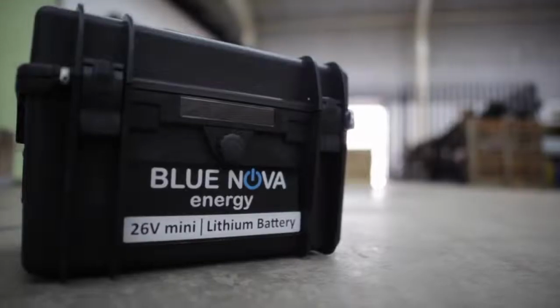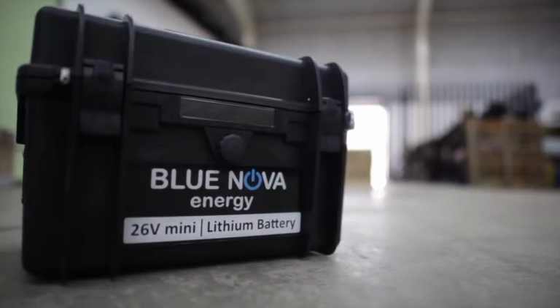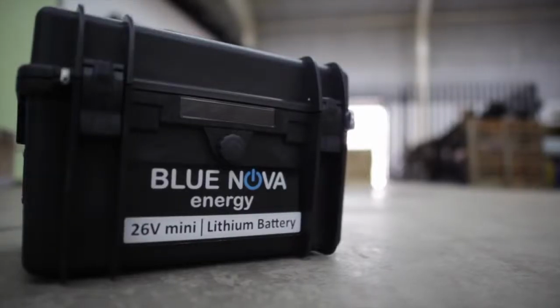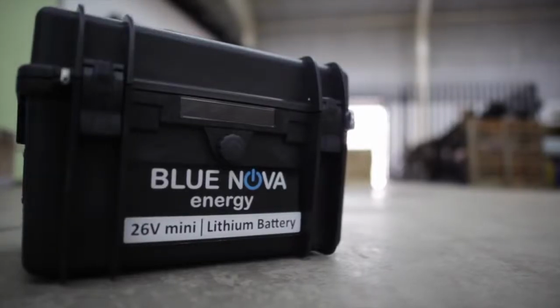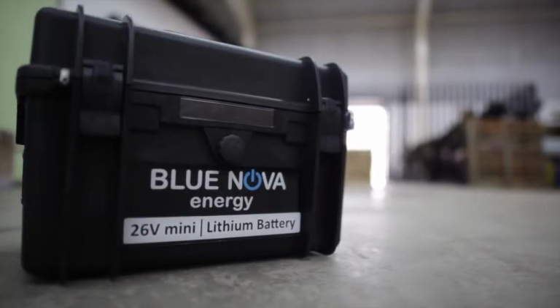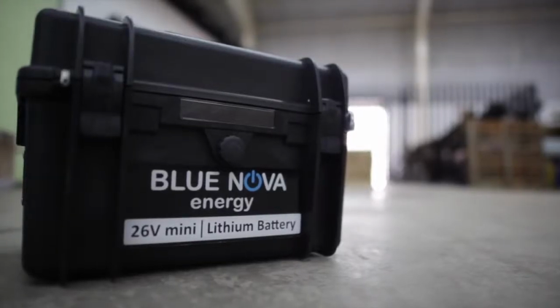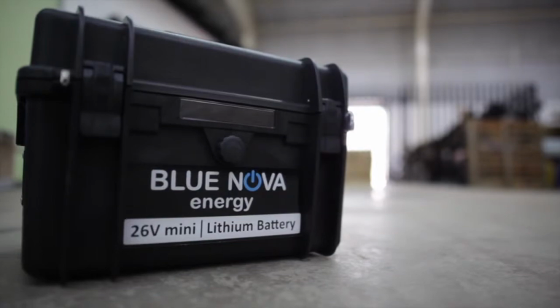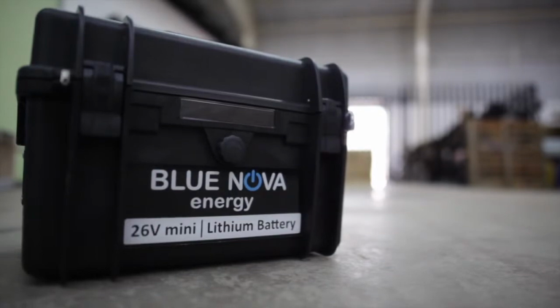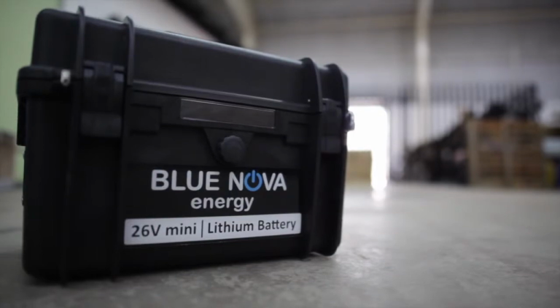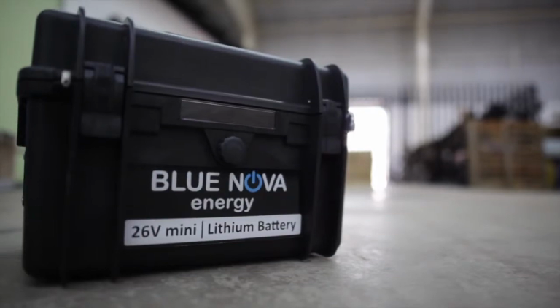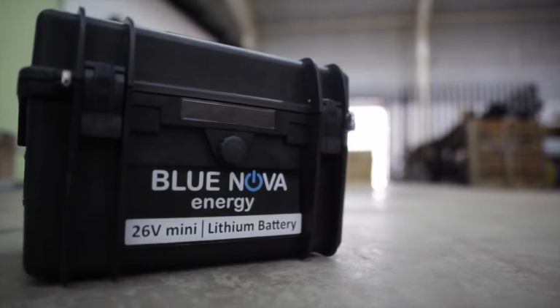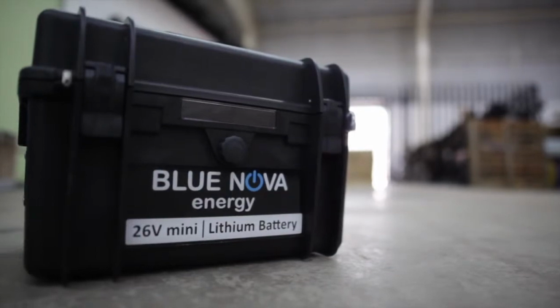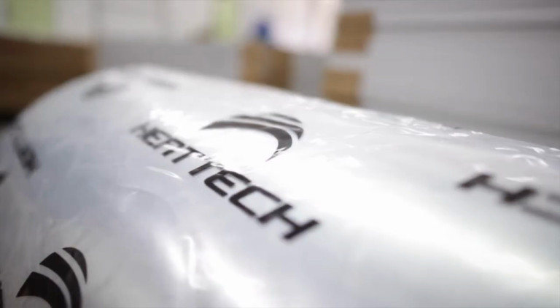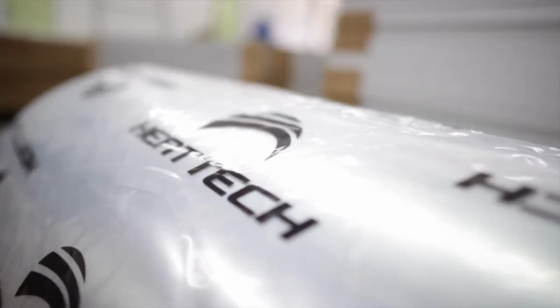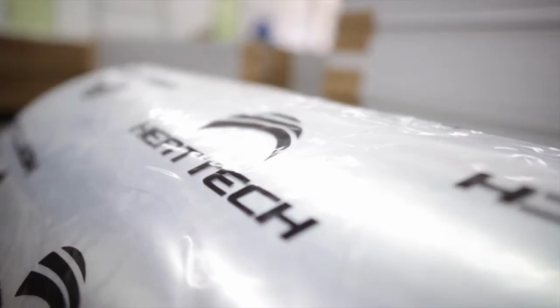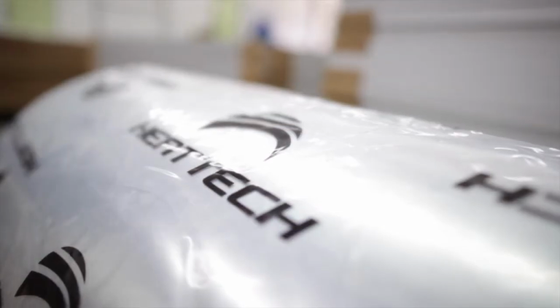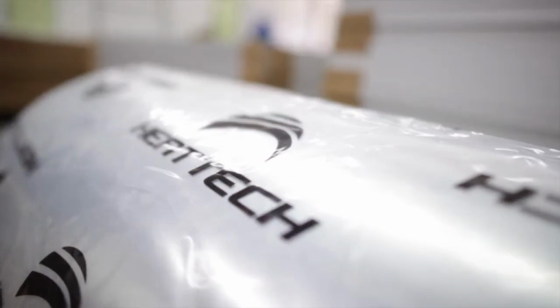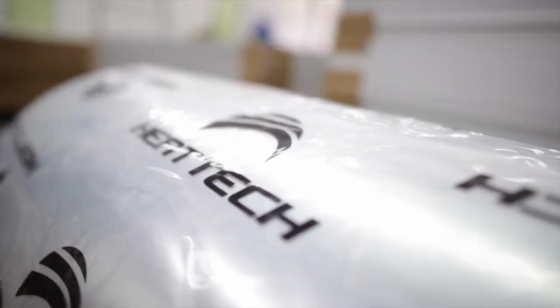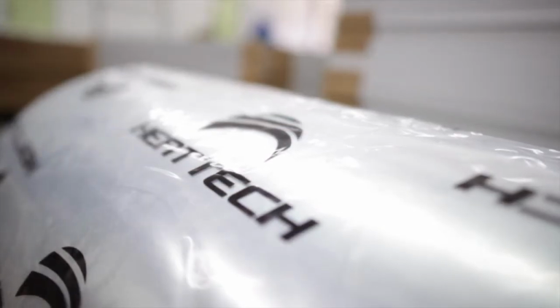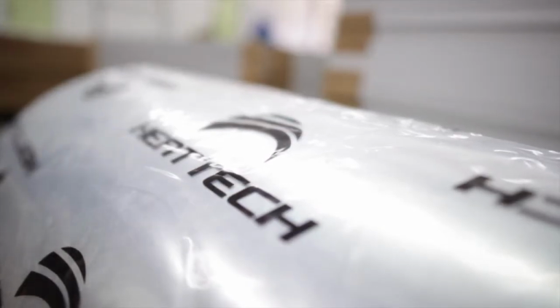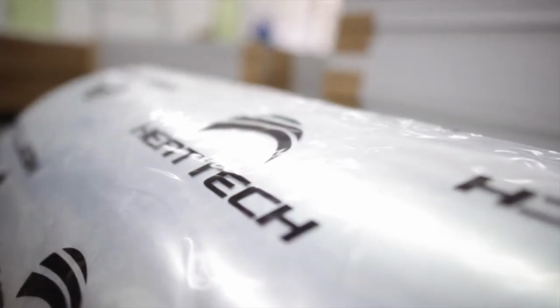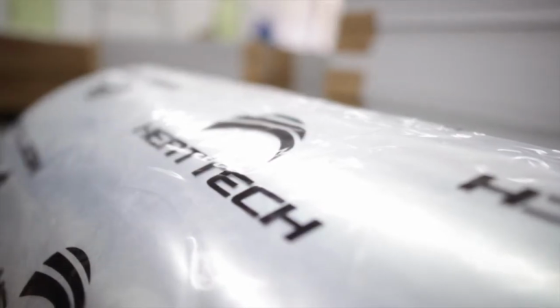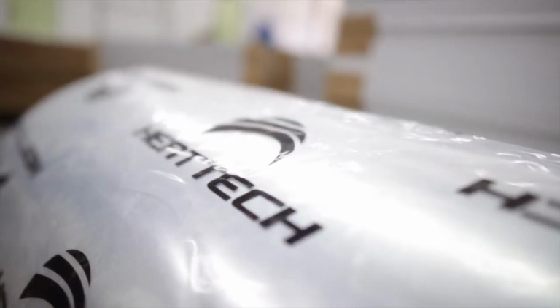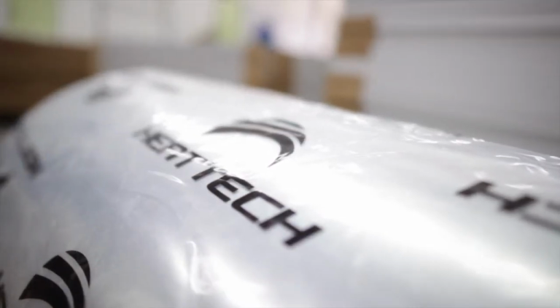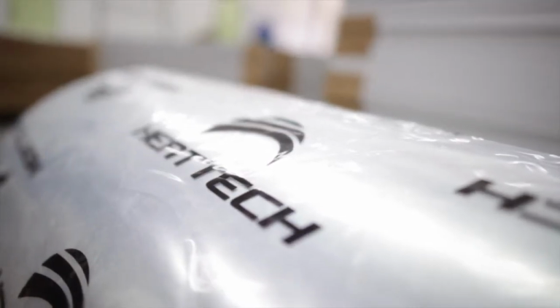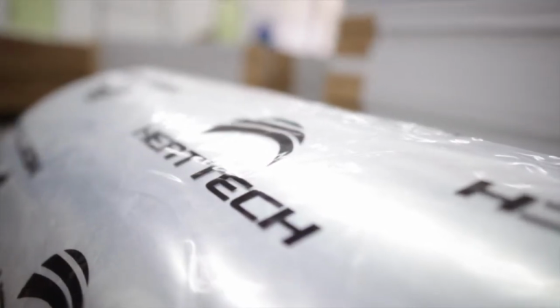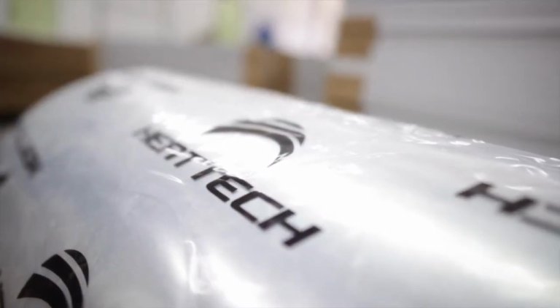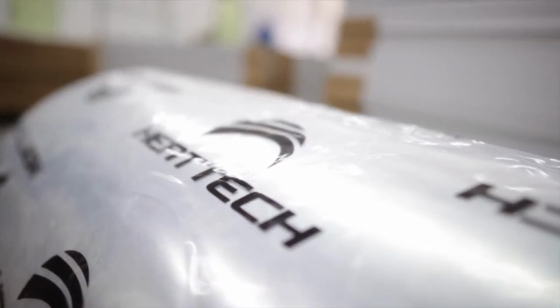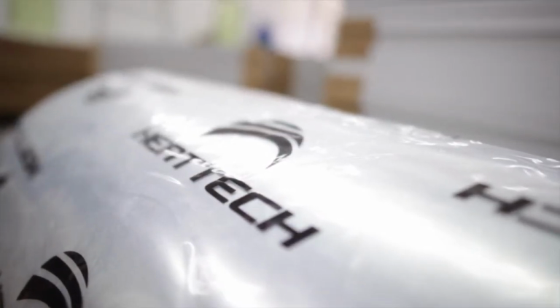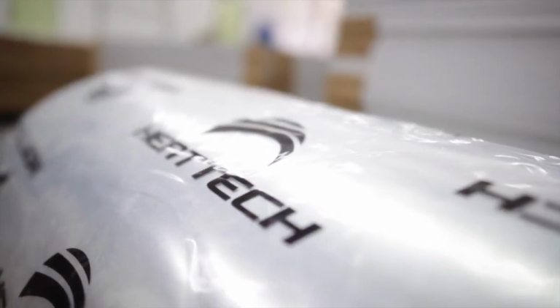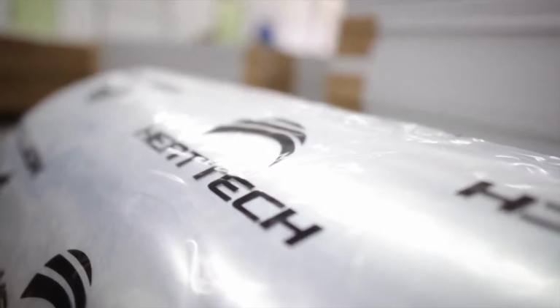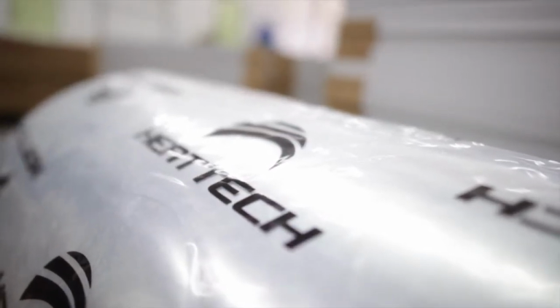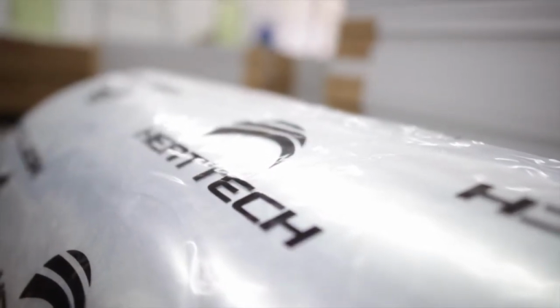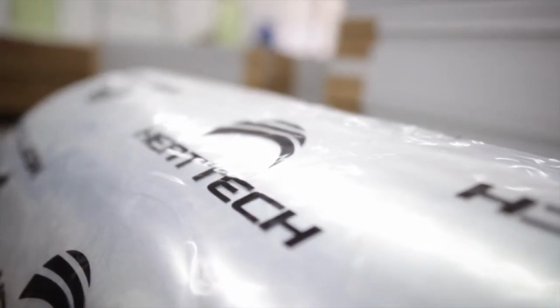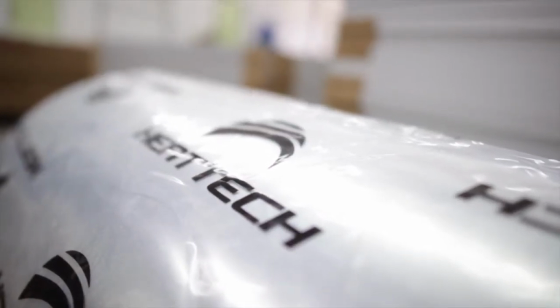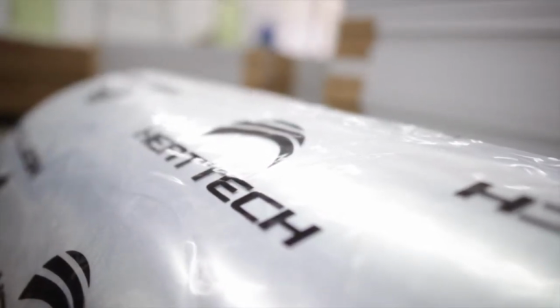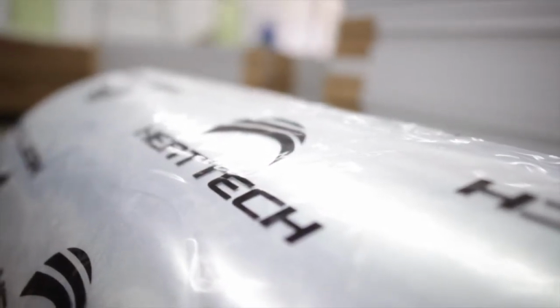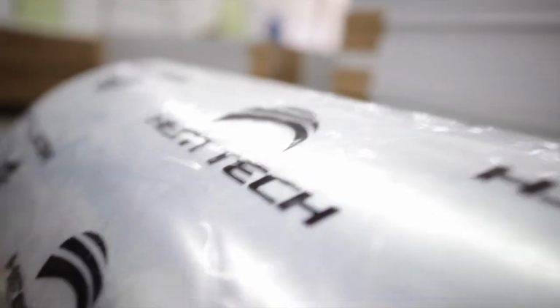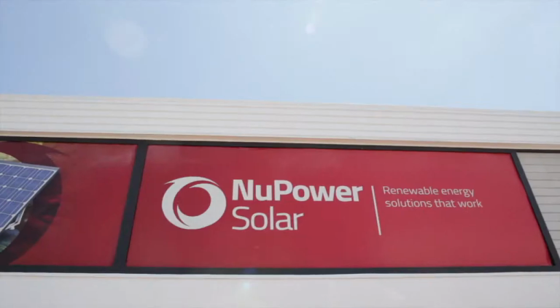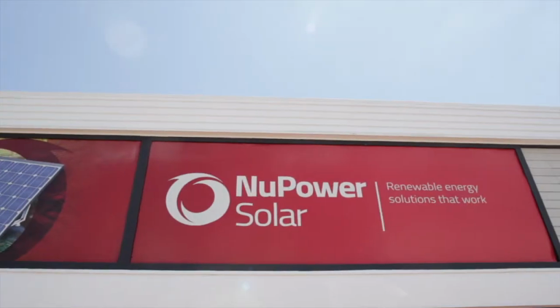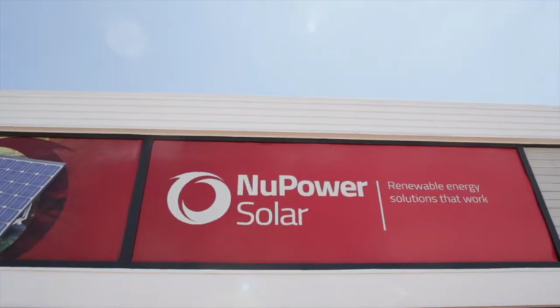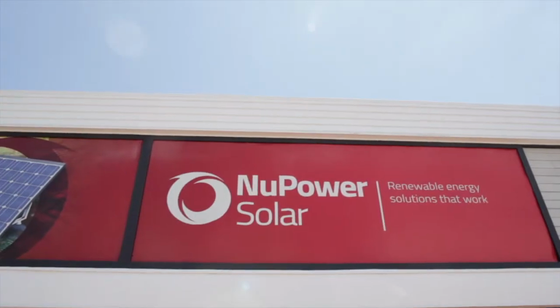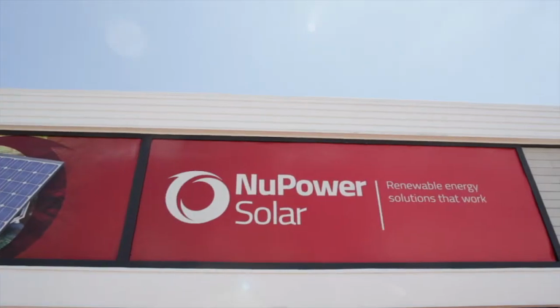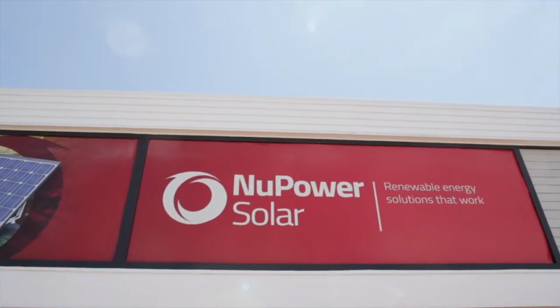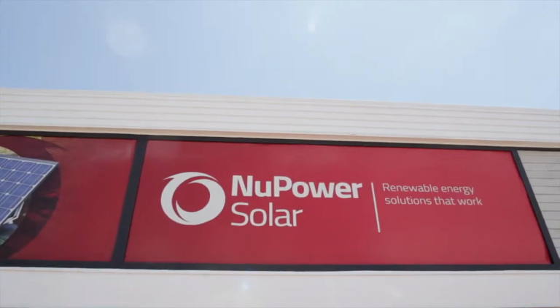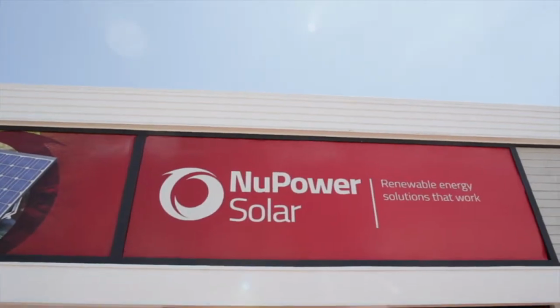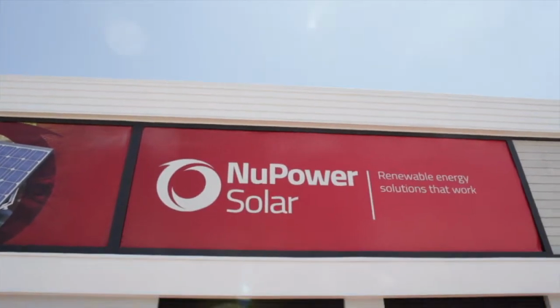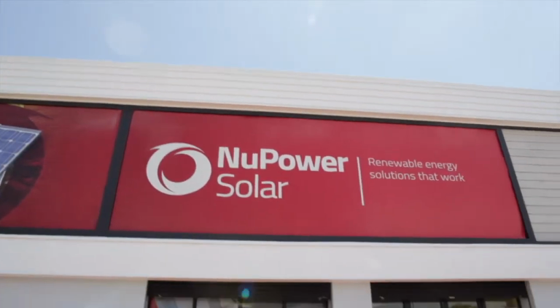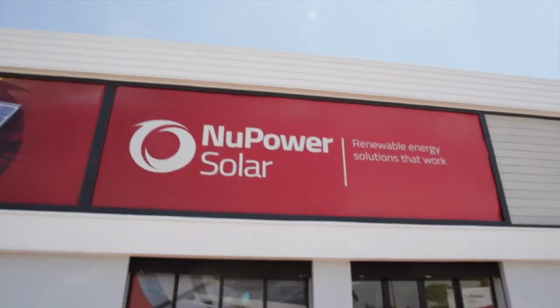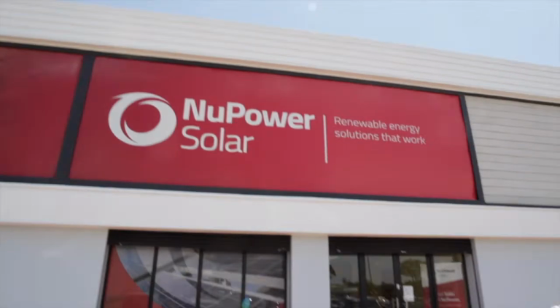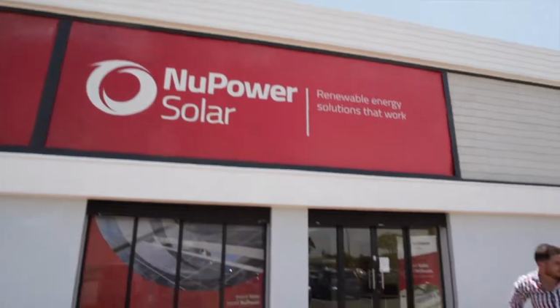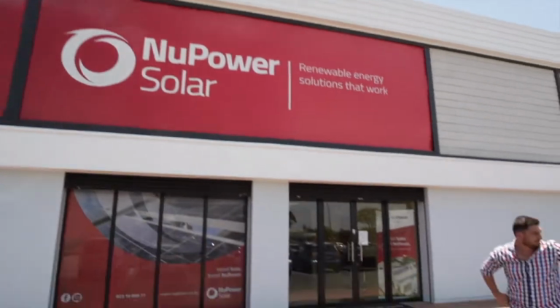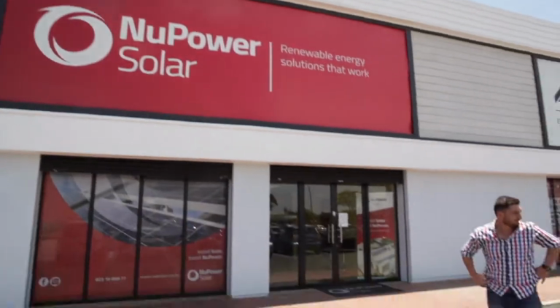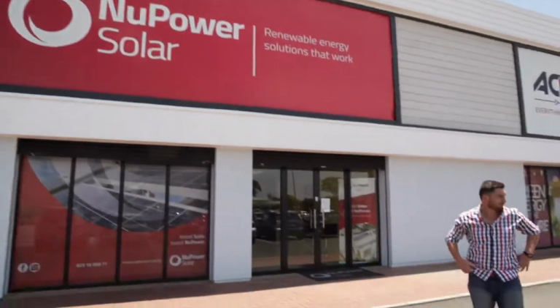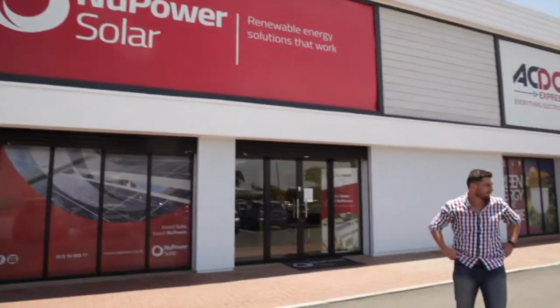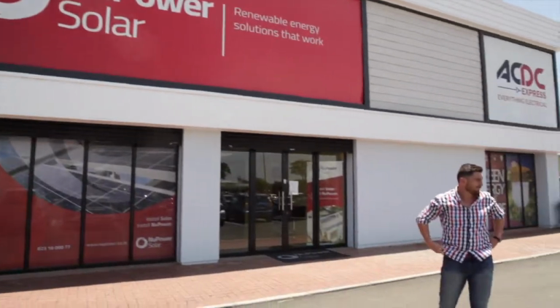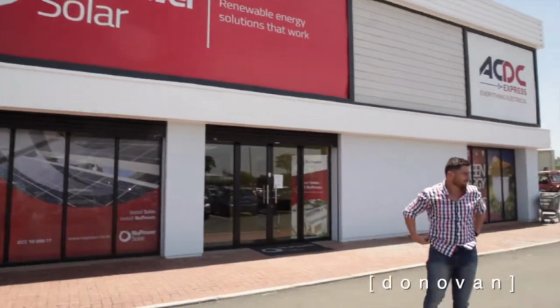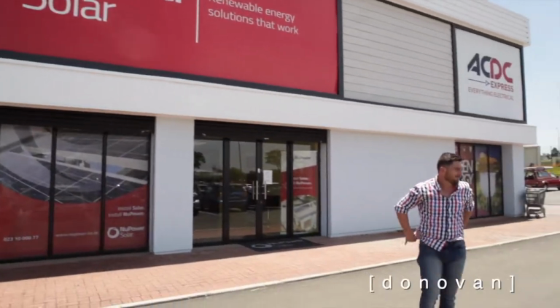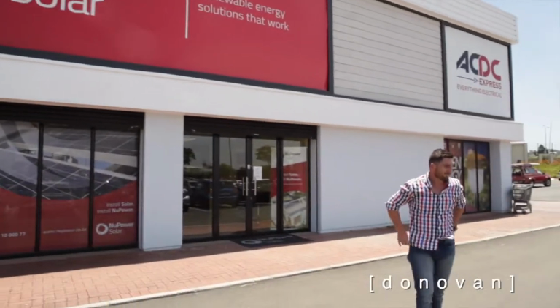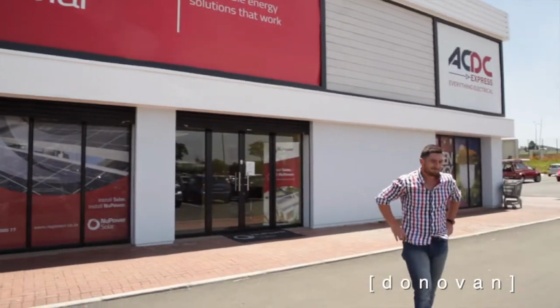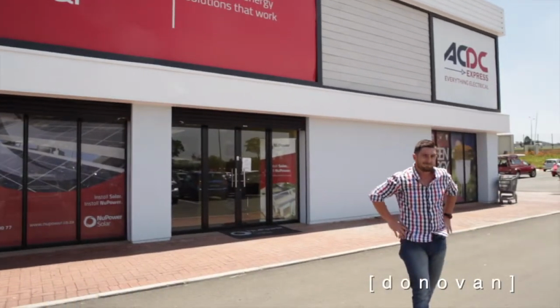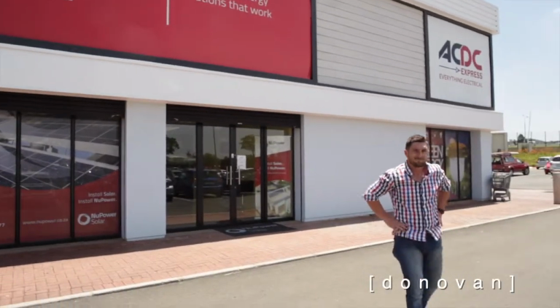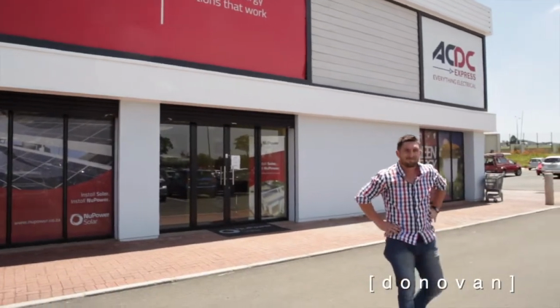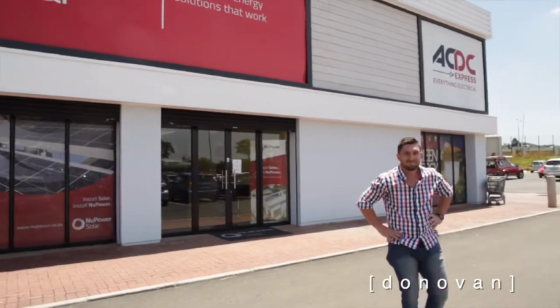For example, did you know with a simple kit you can DIY your own solar geyser? I know — madness! Donovan, explain!